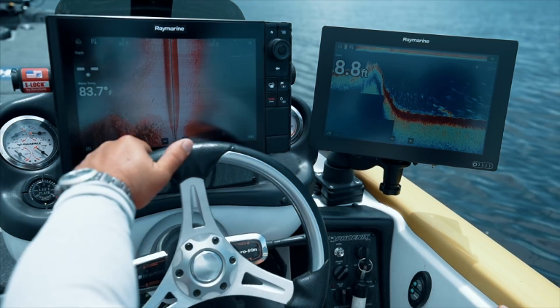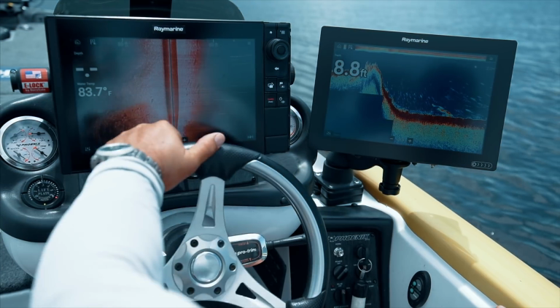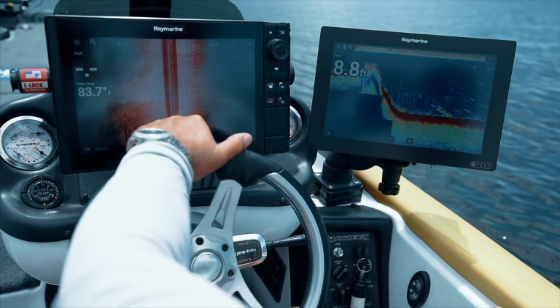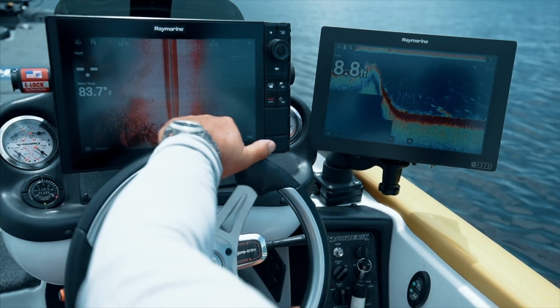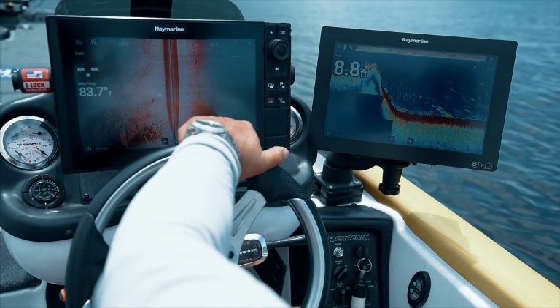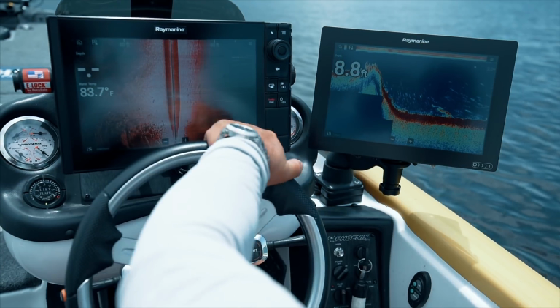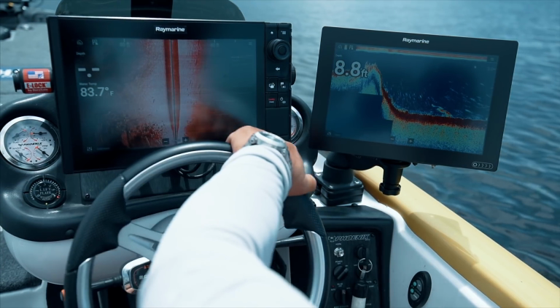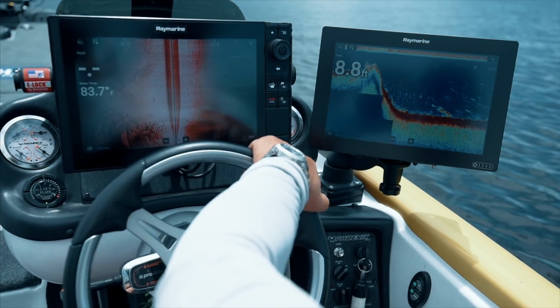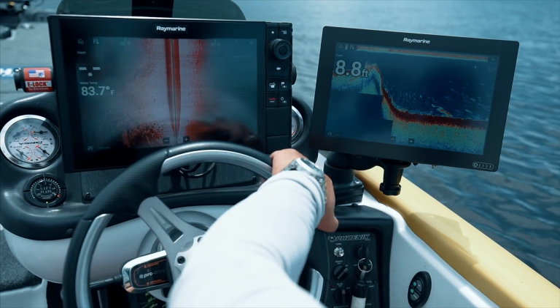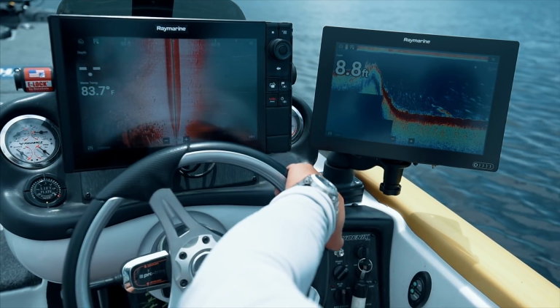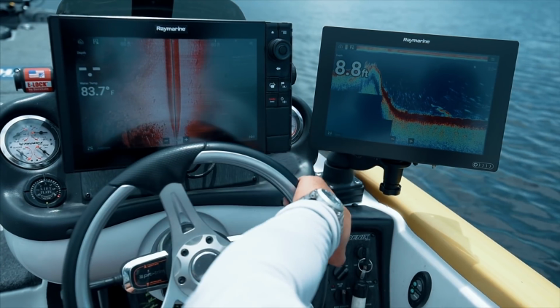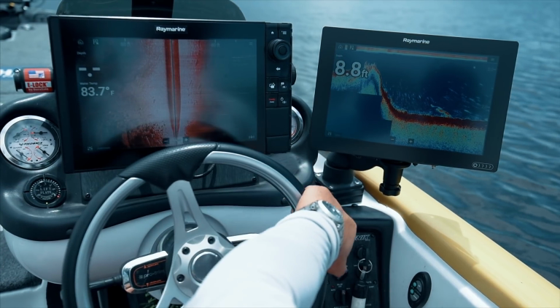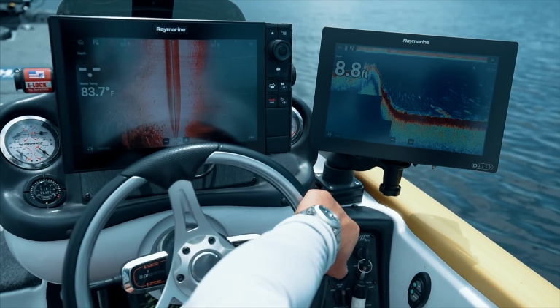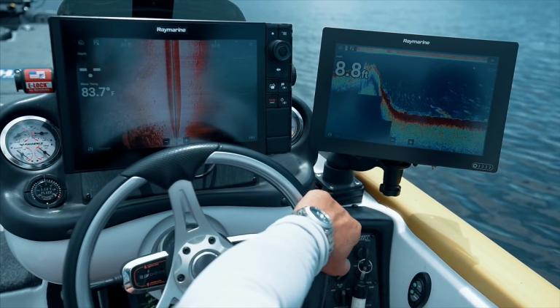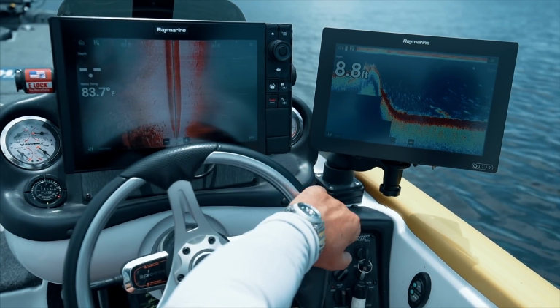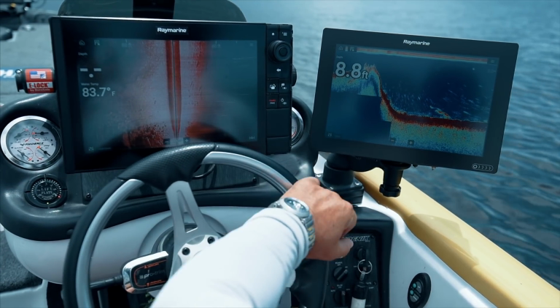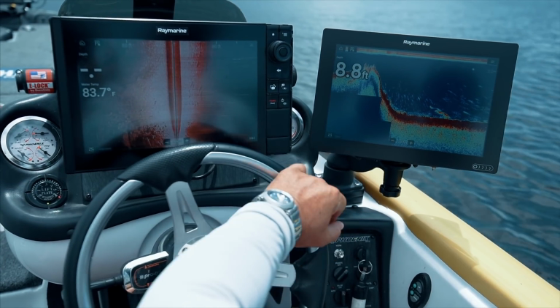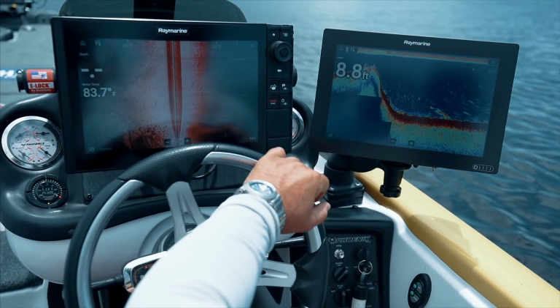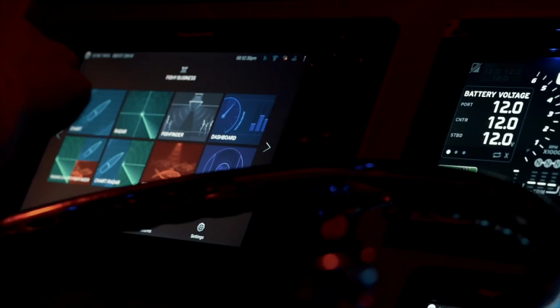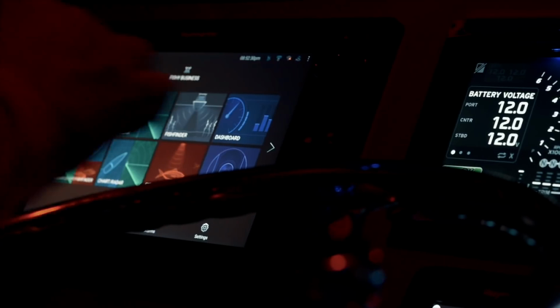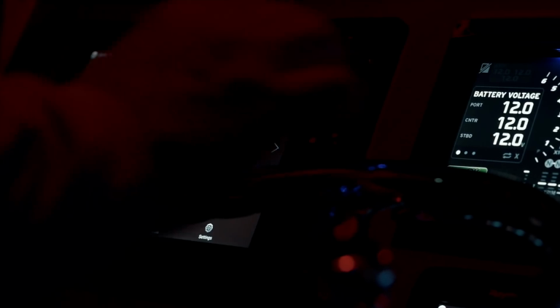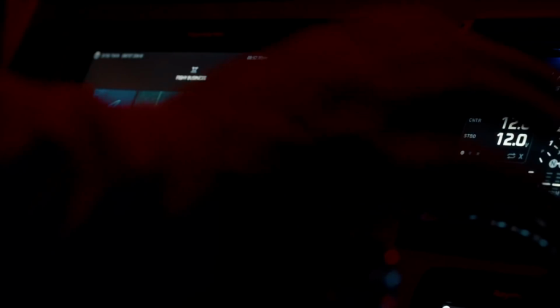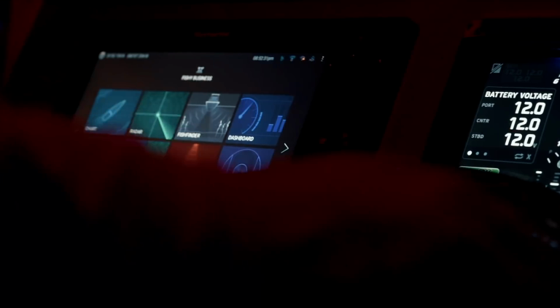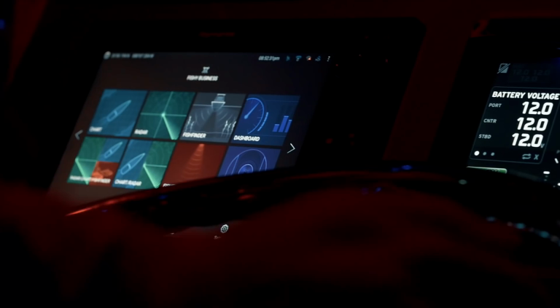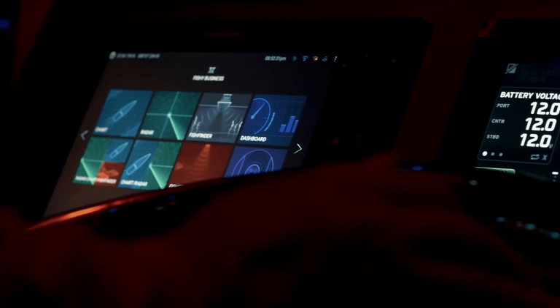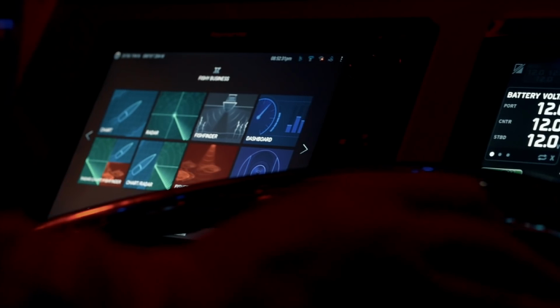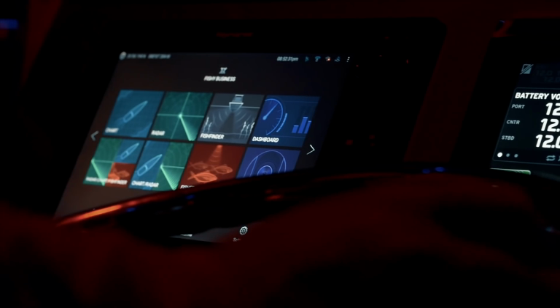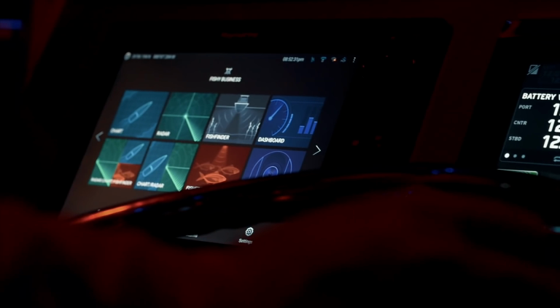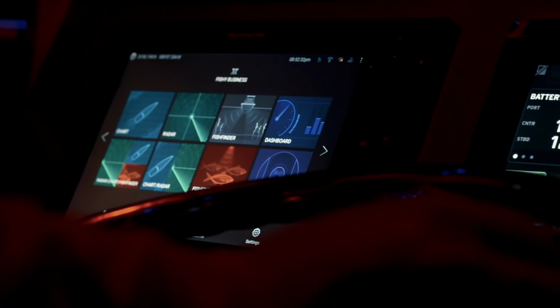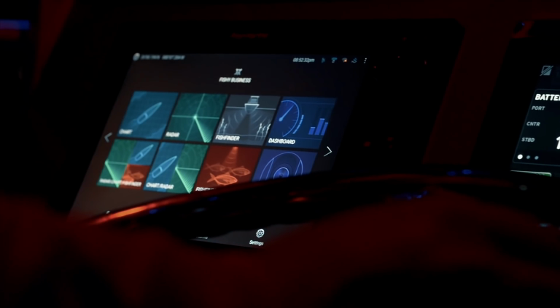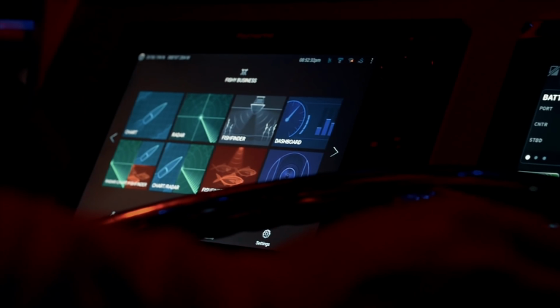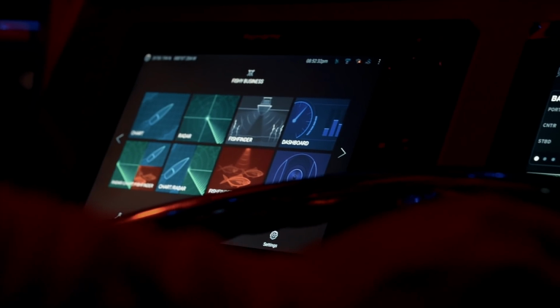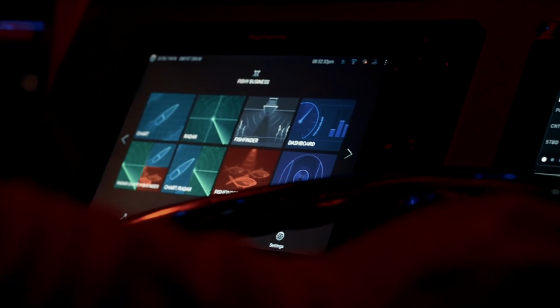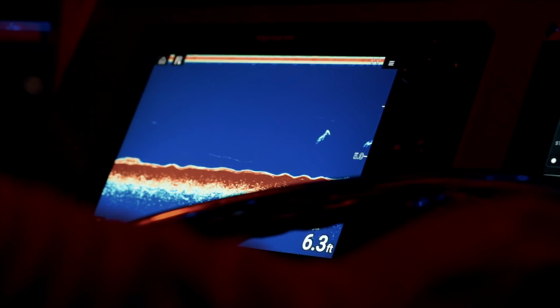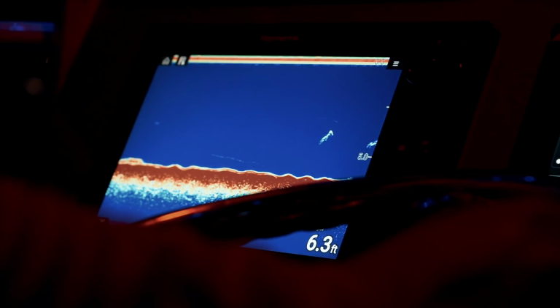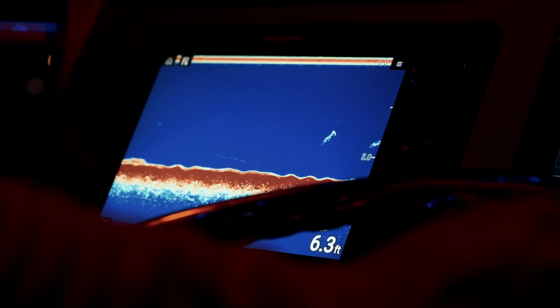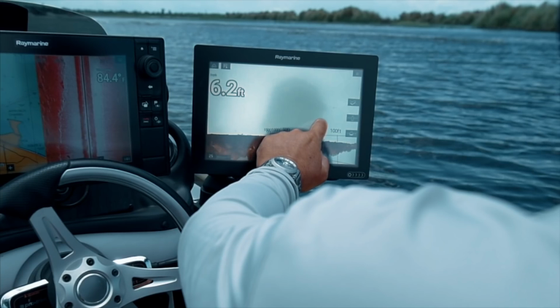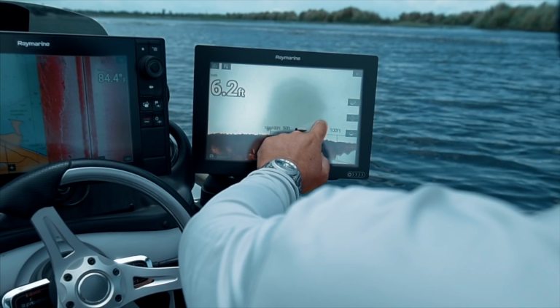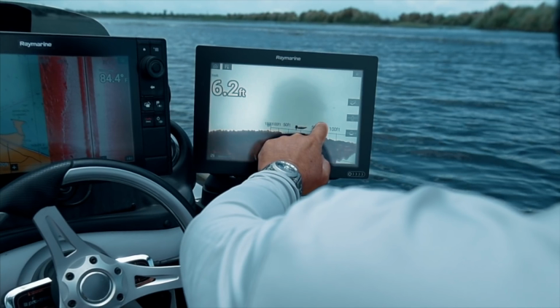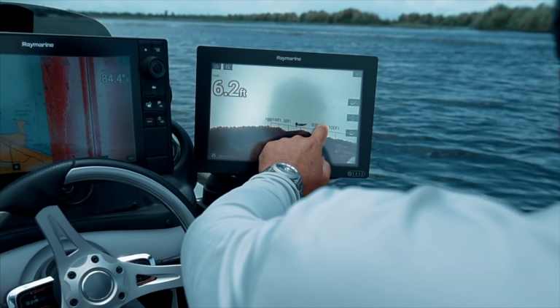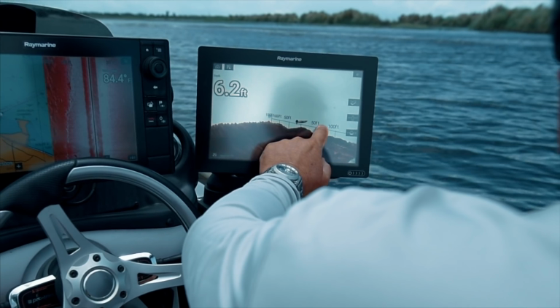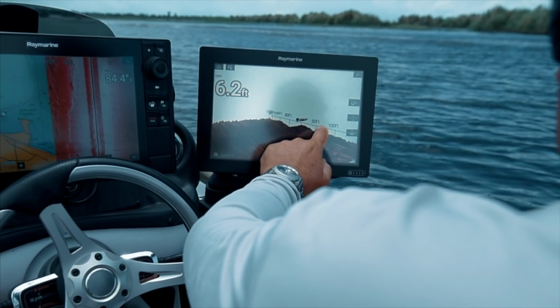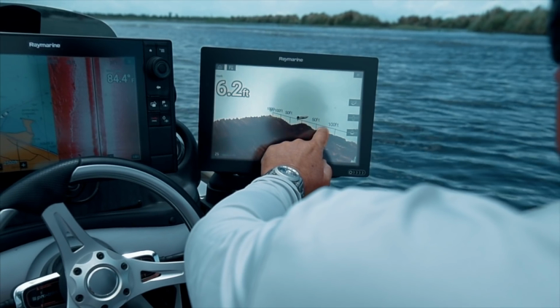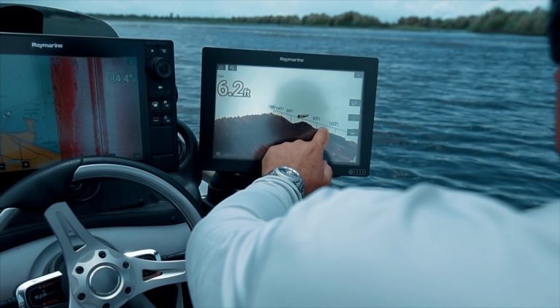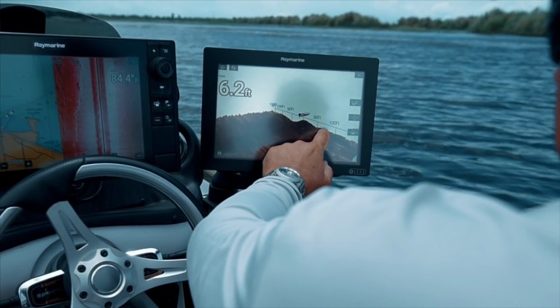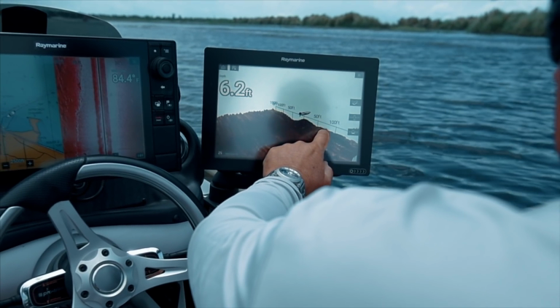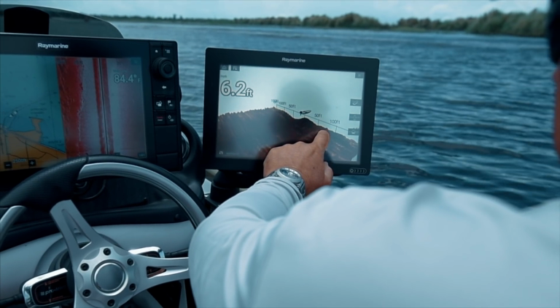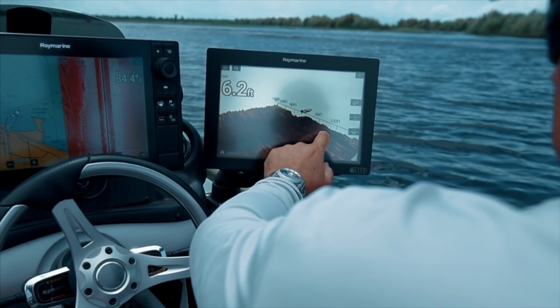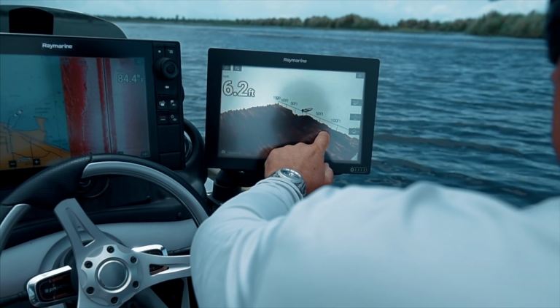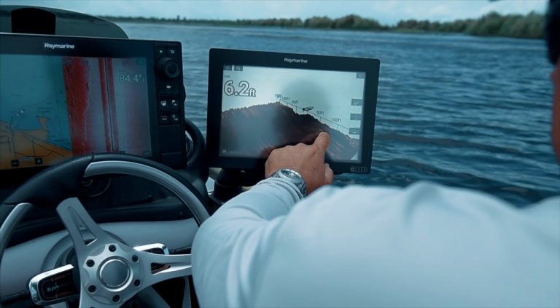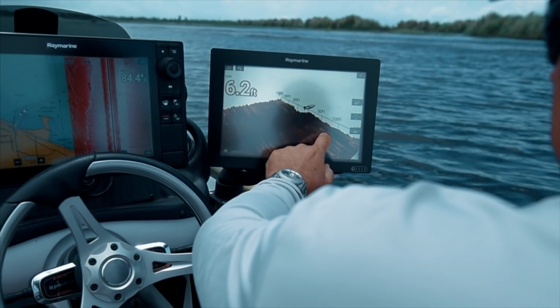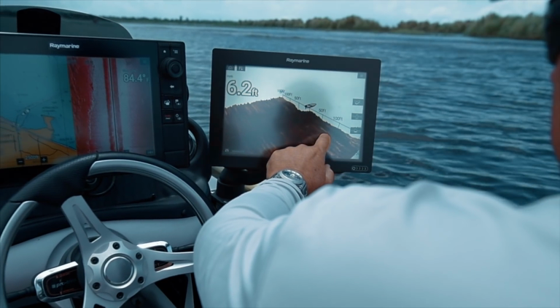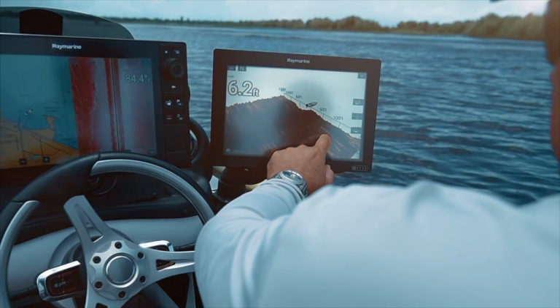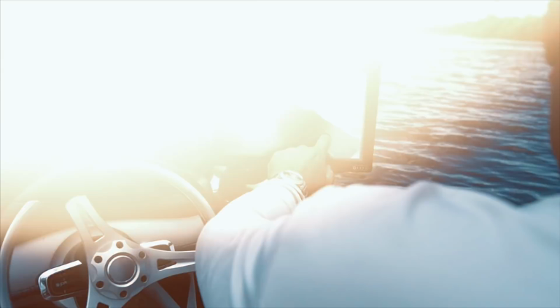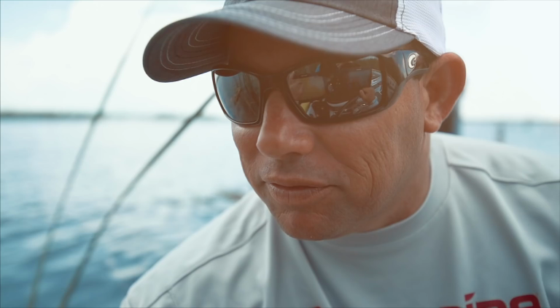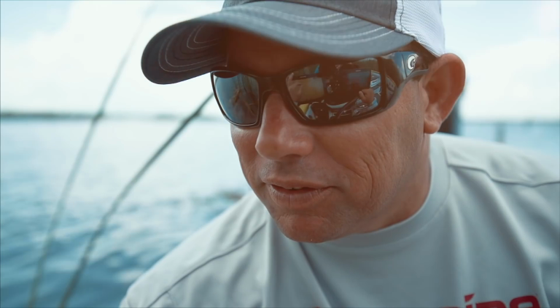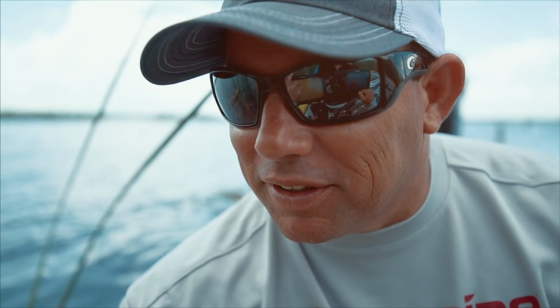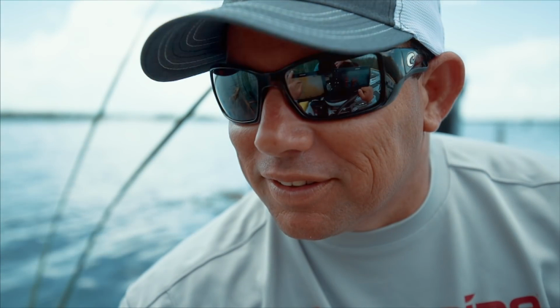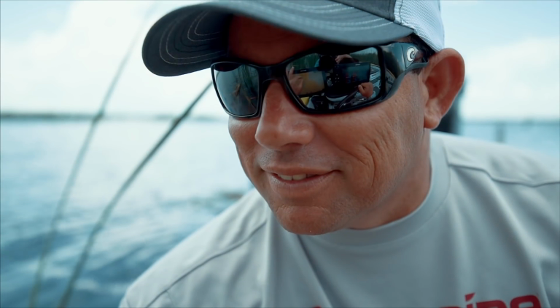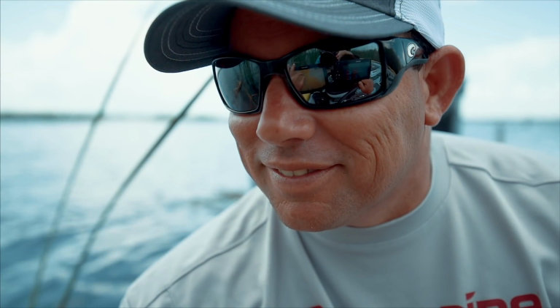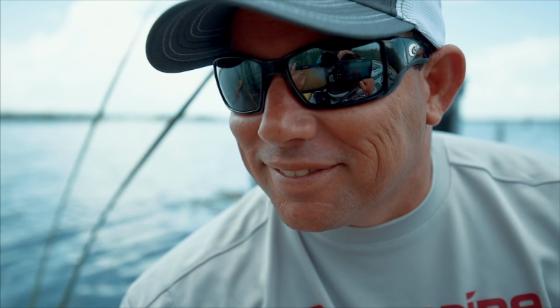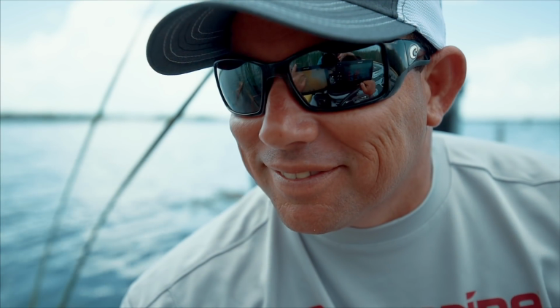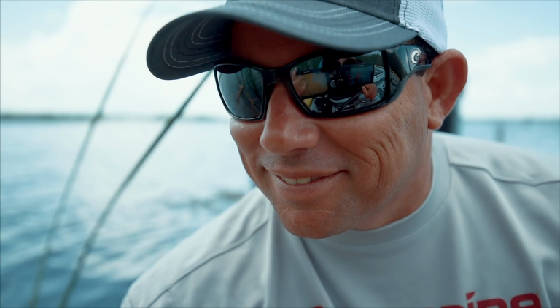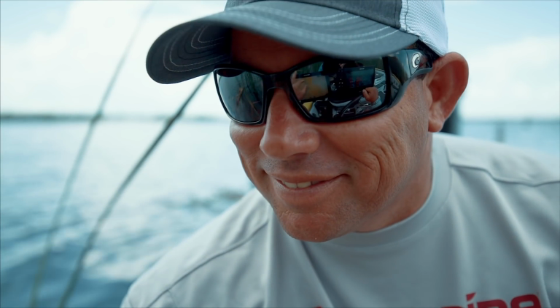With IPS display technology, you get vibrant colors from the widest range of angles, even when viewed through polarized glasses.